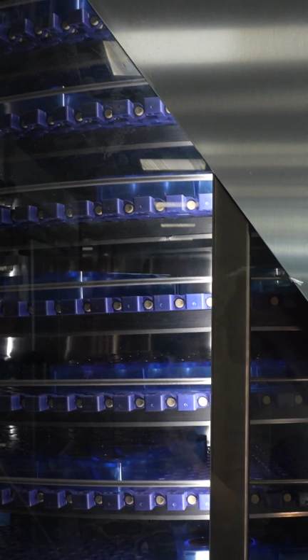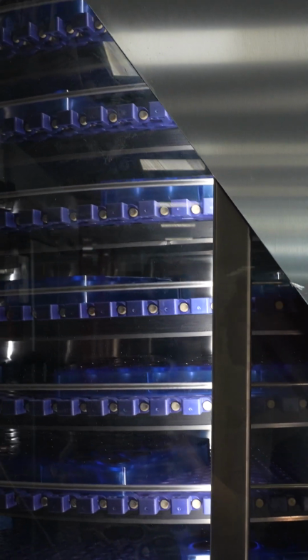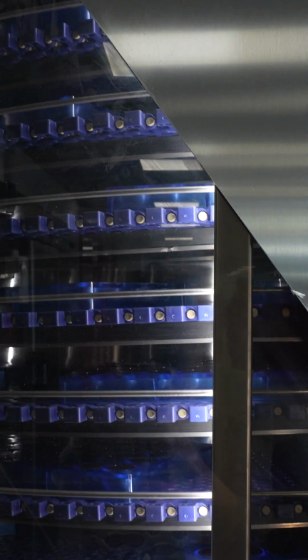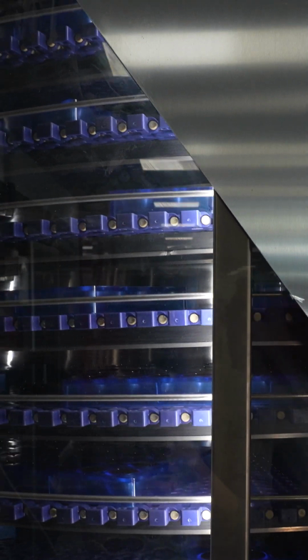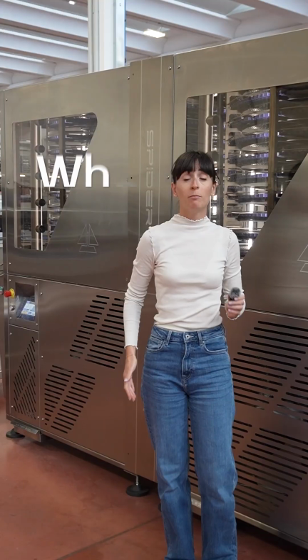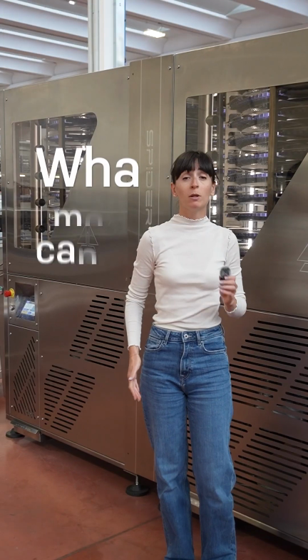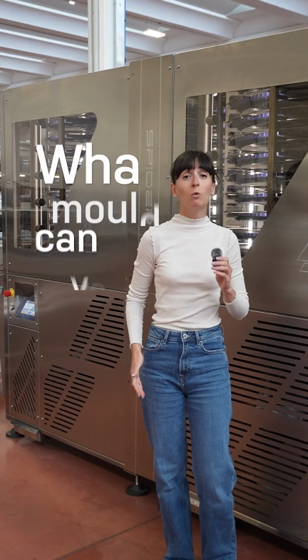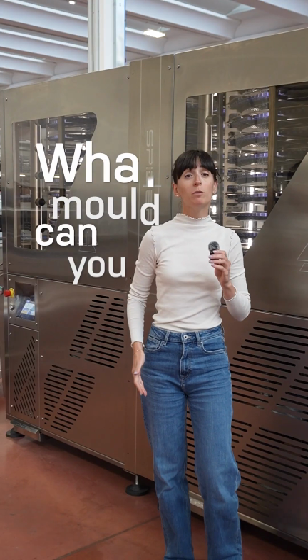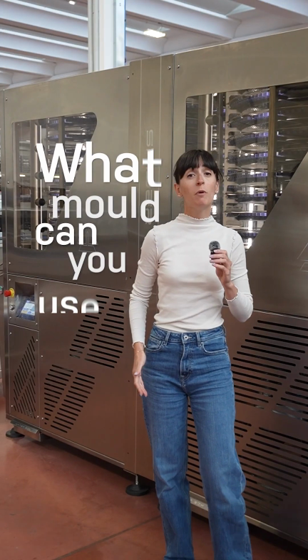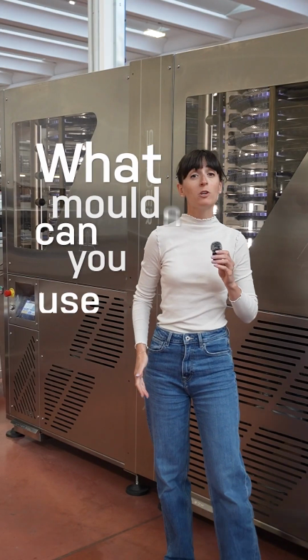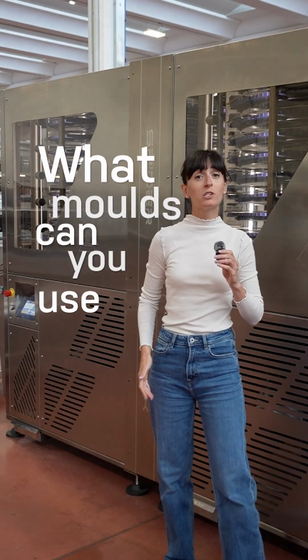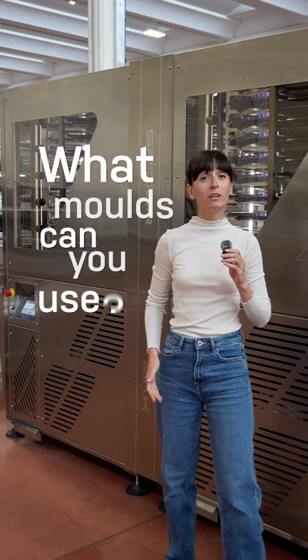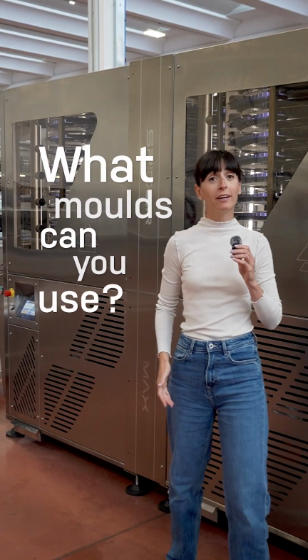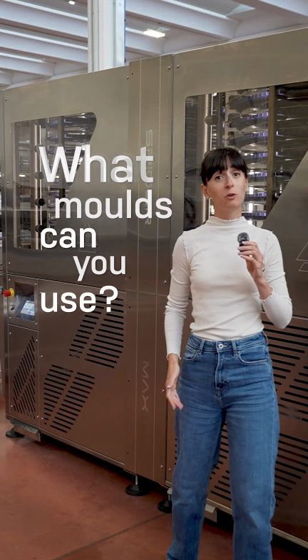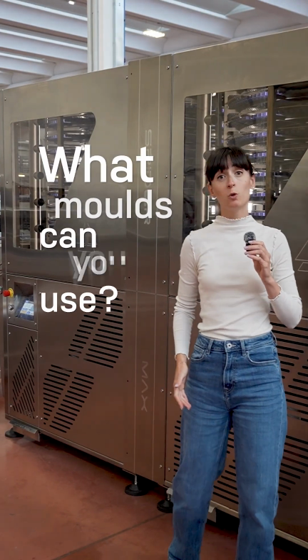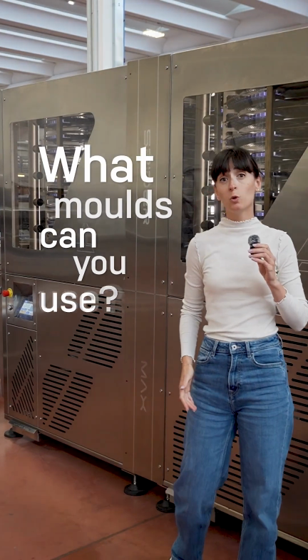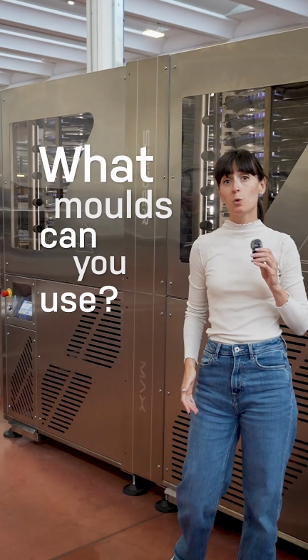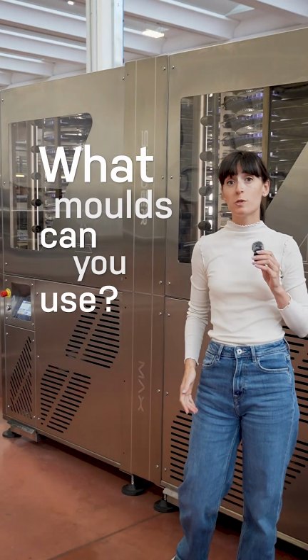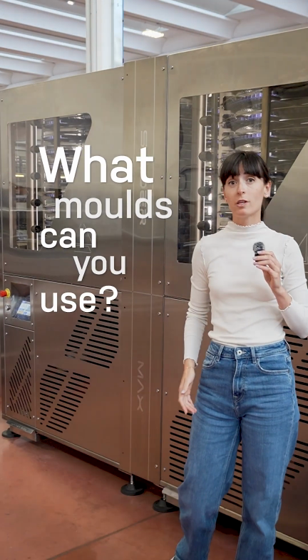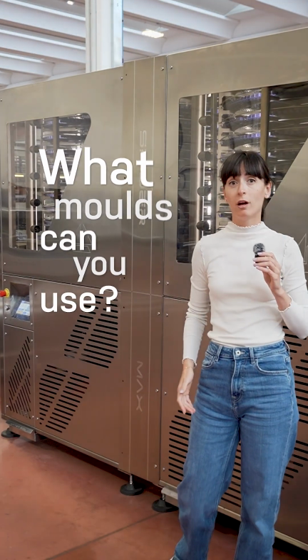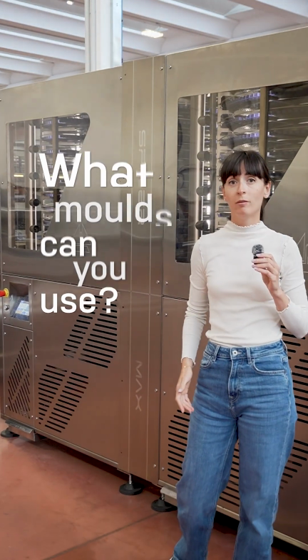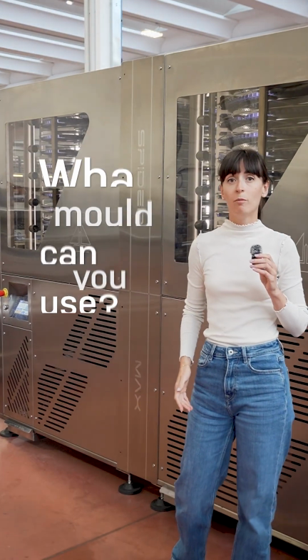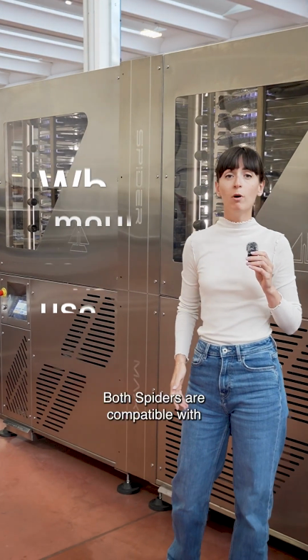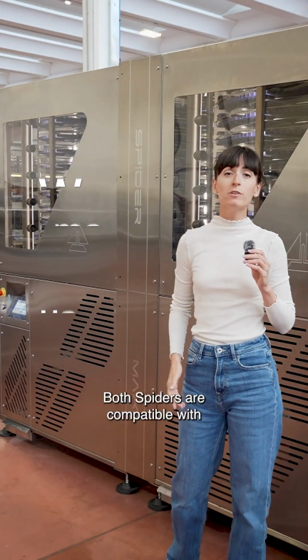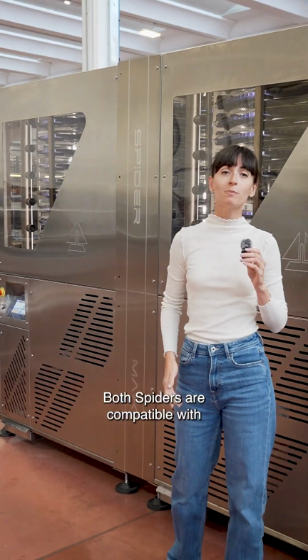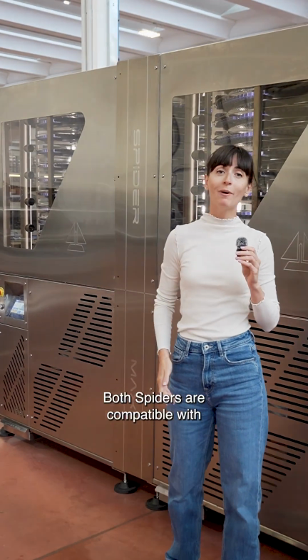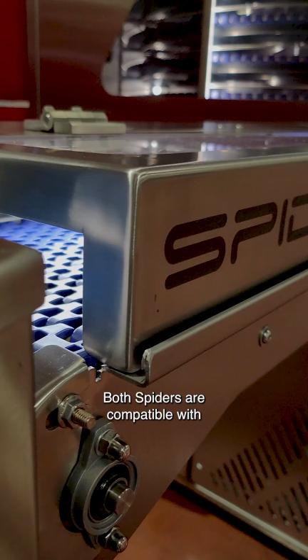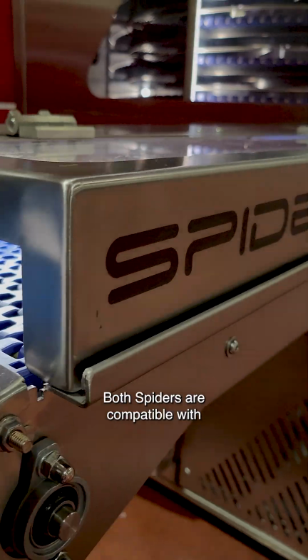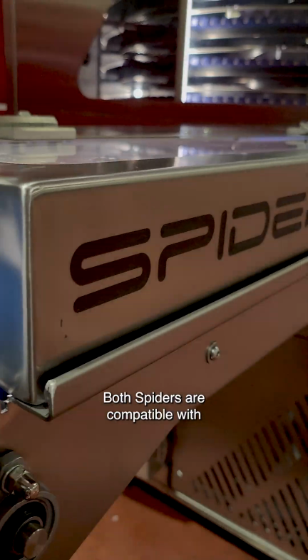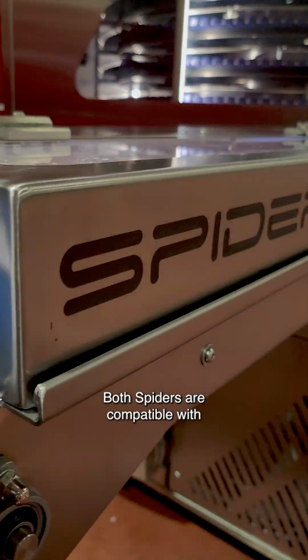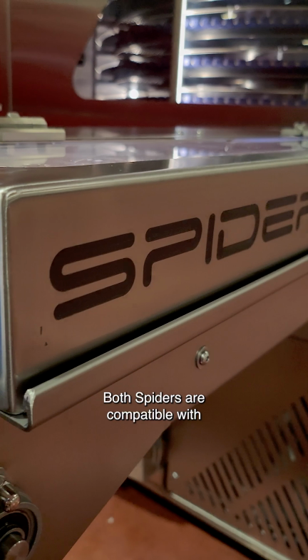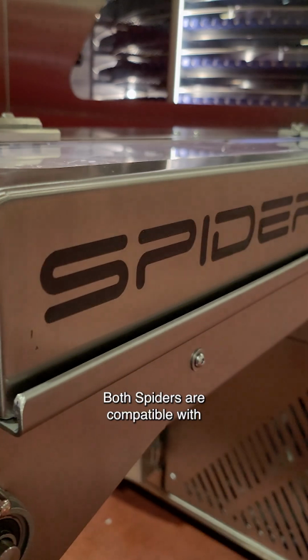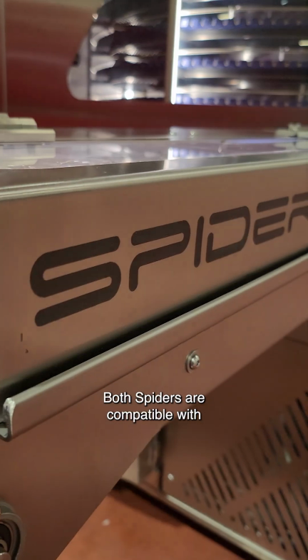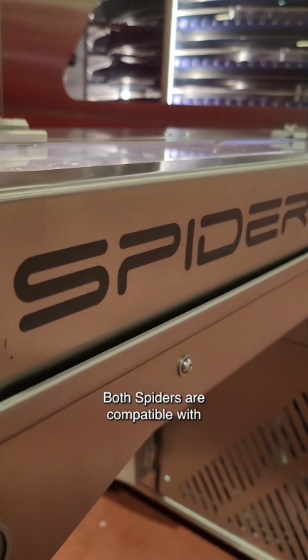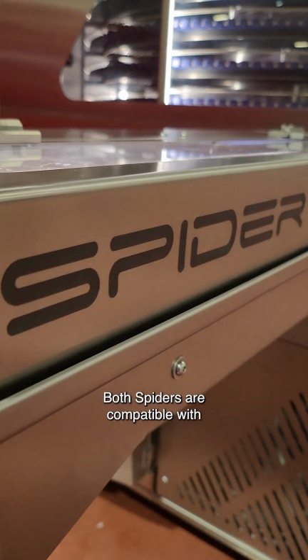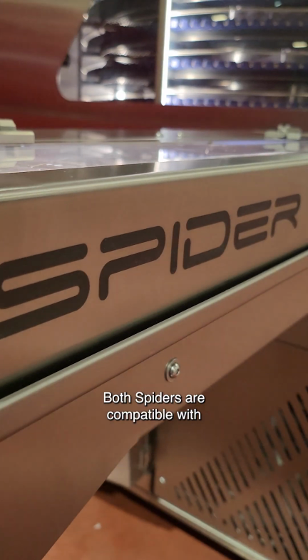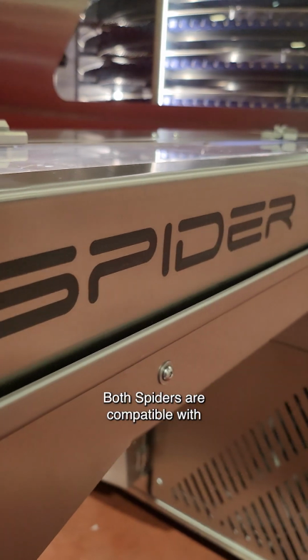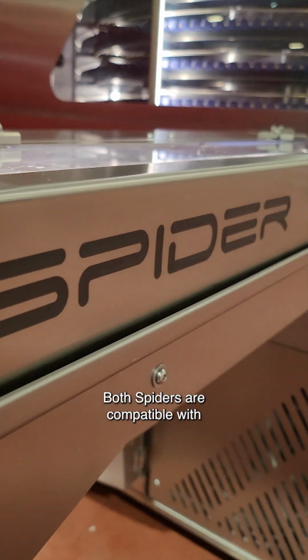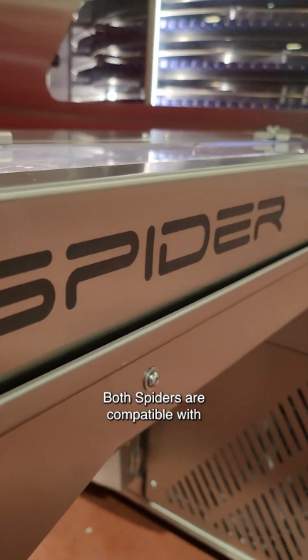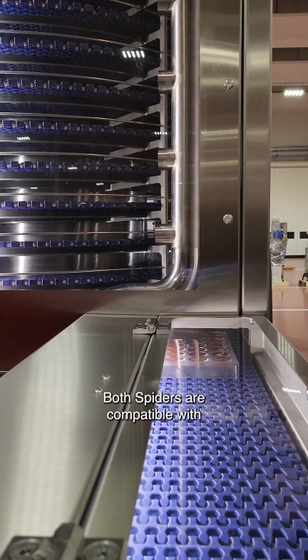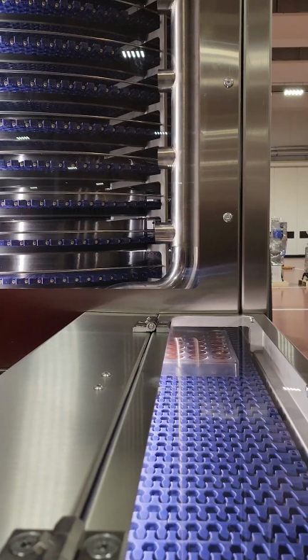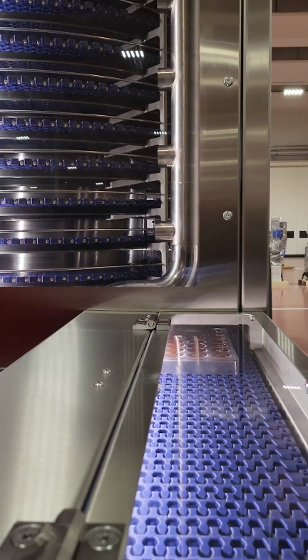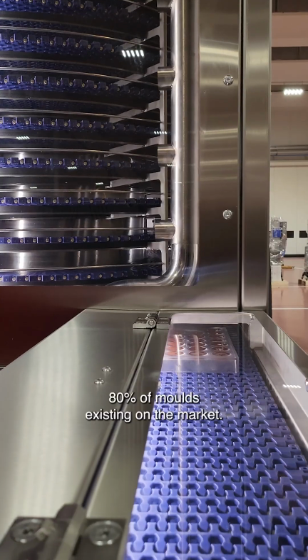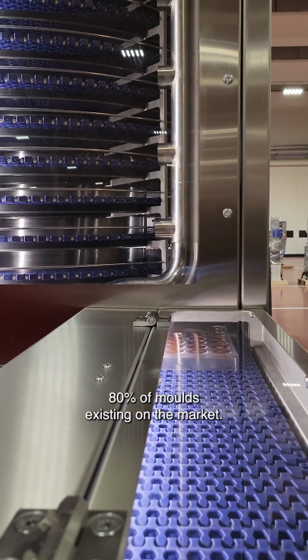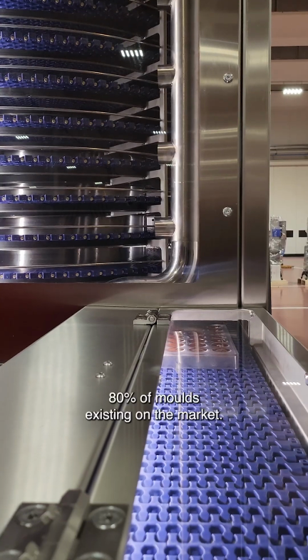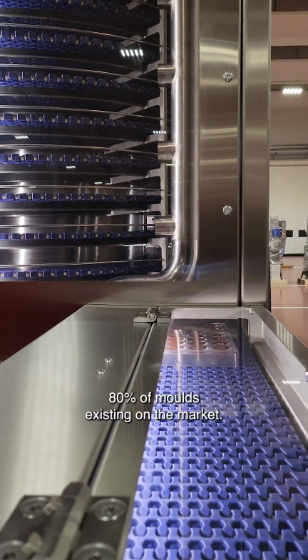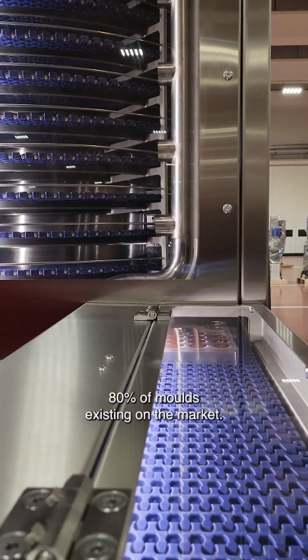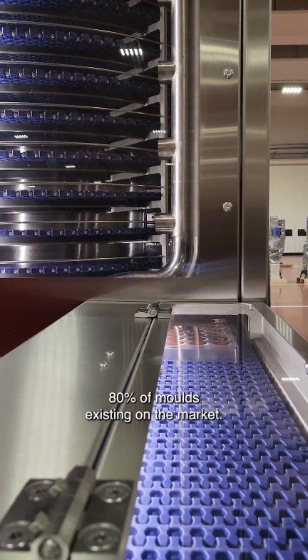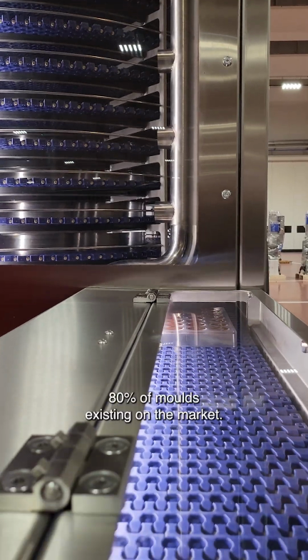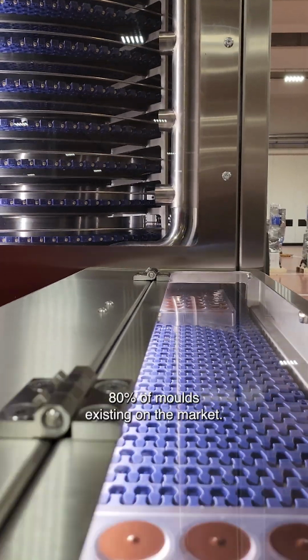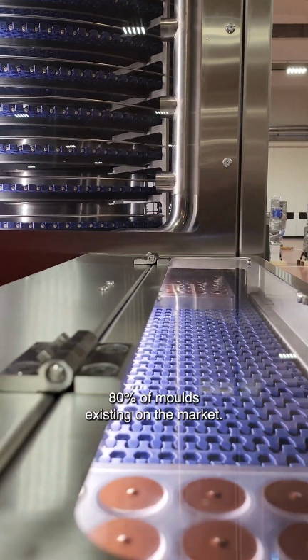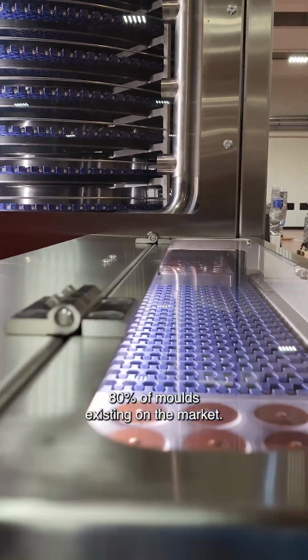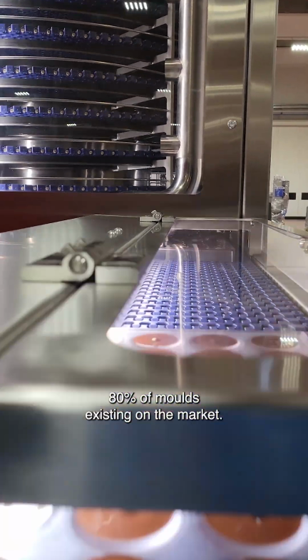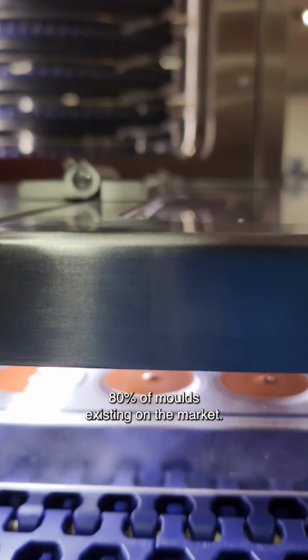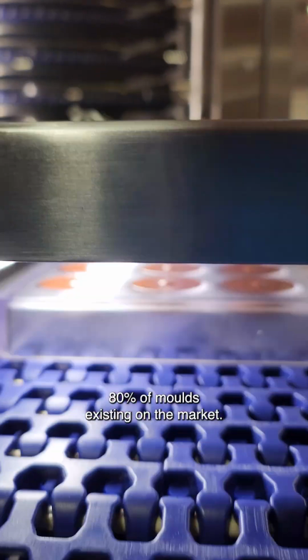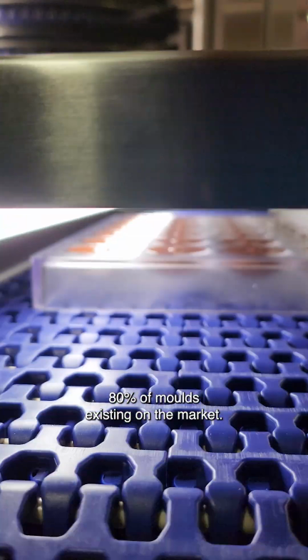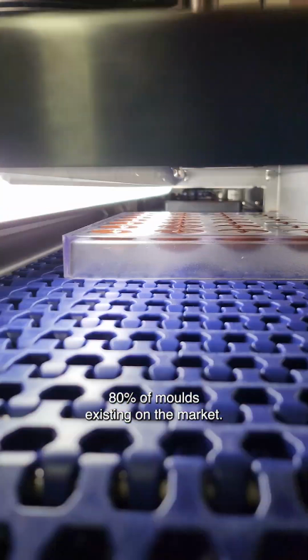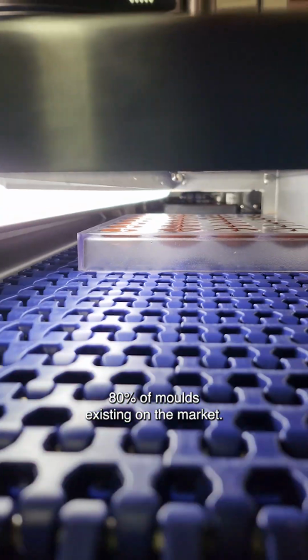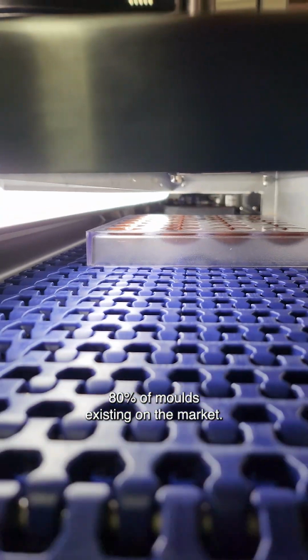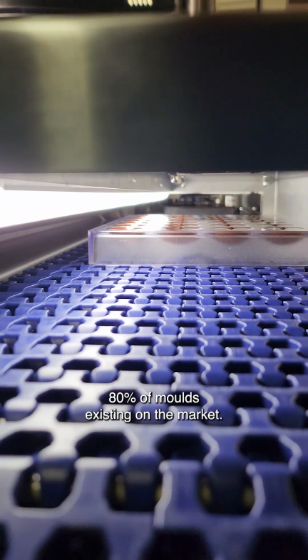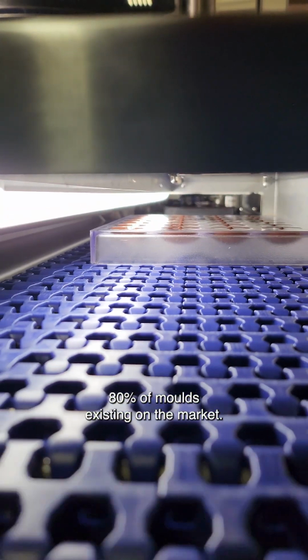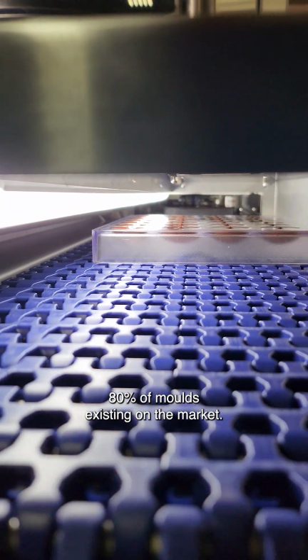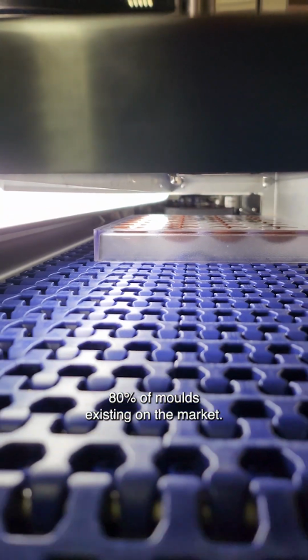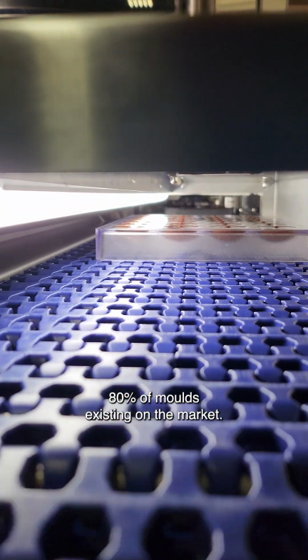But what molds can you use? Both Spiders are compatible with 80% of molds existing on the market.